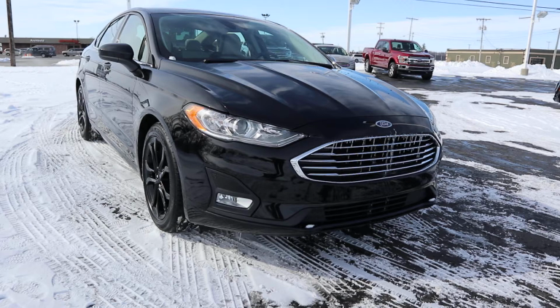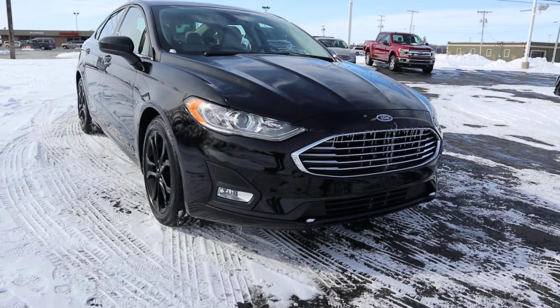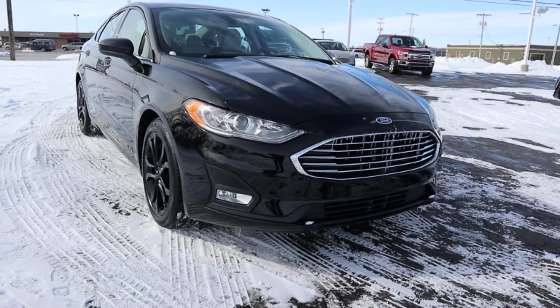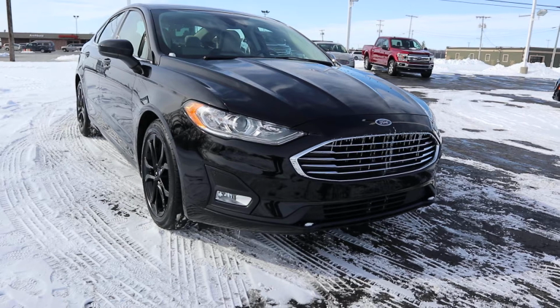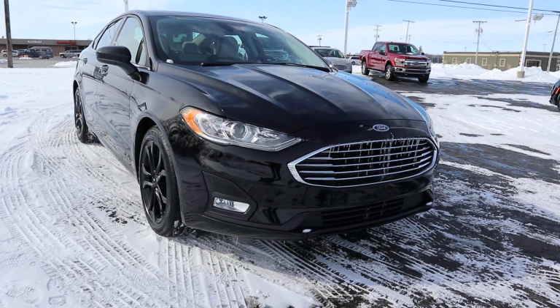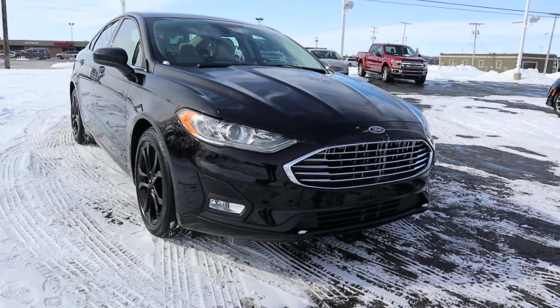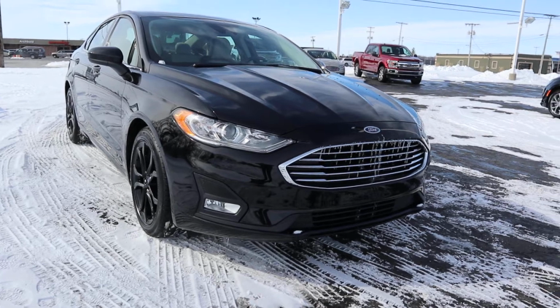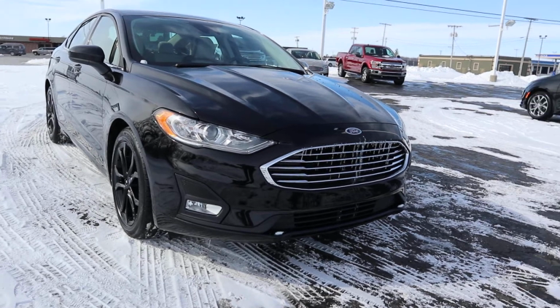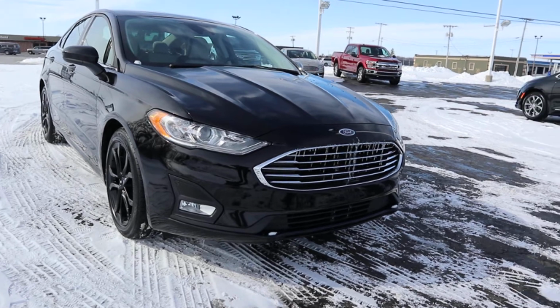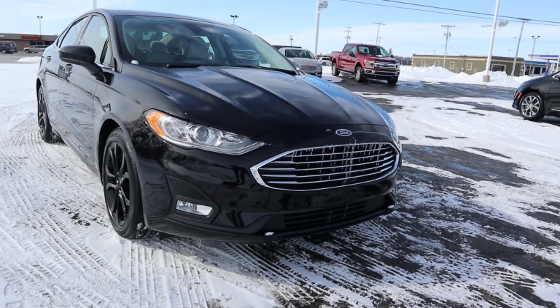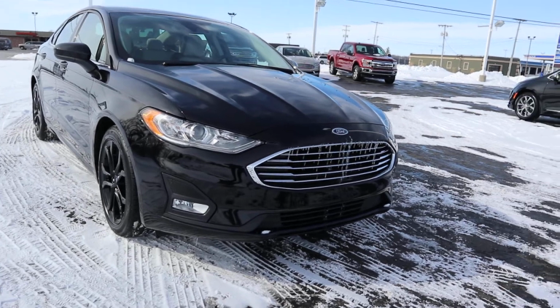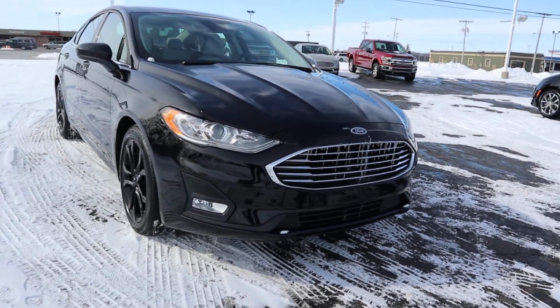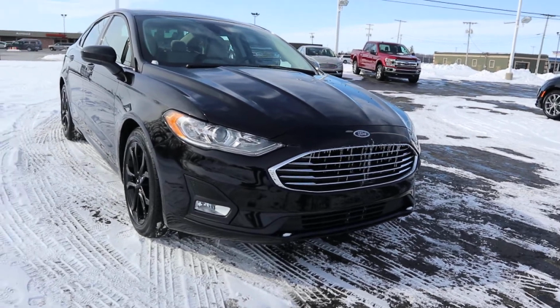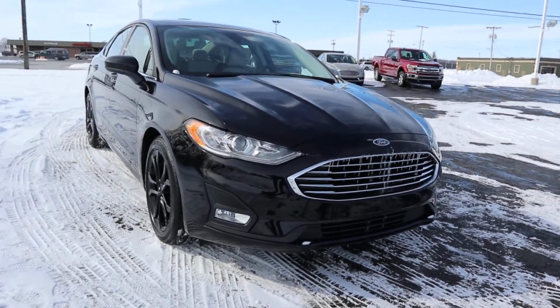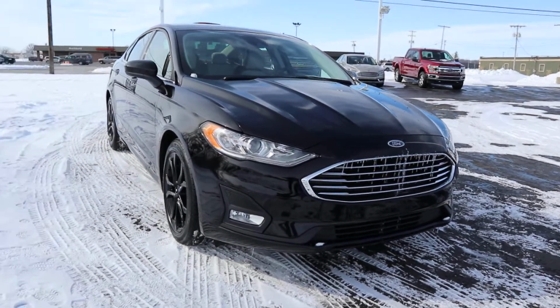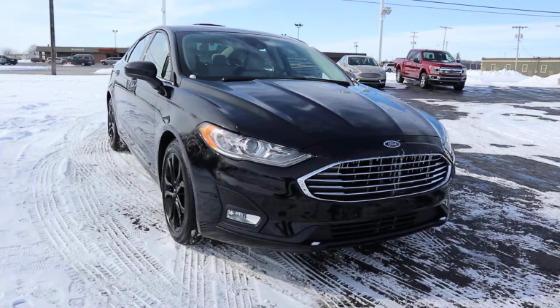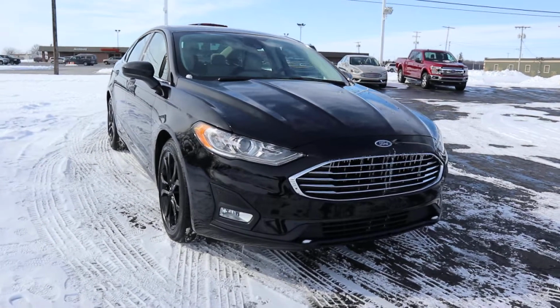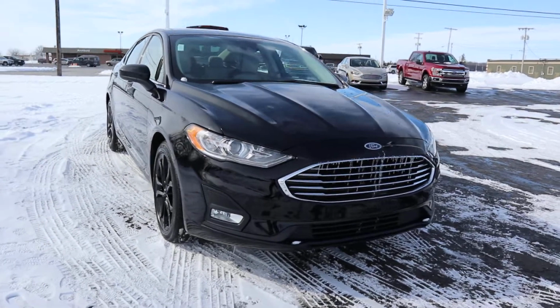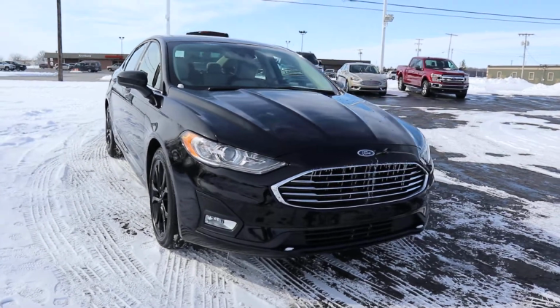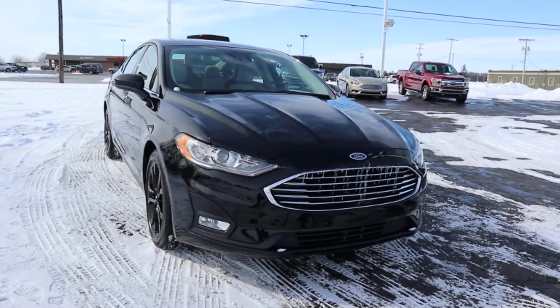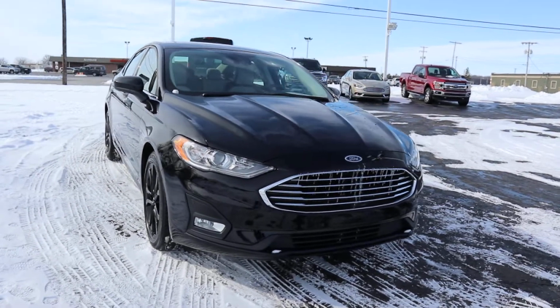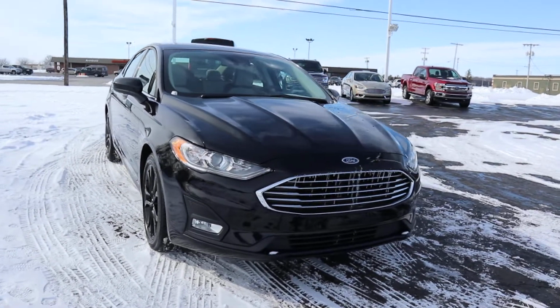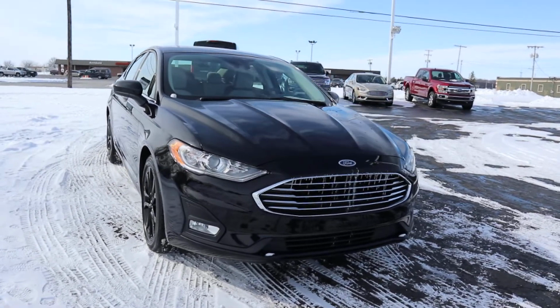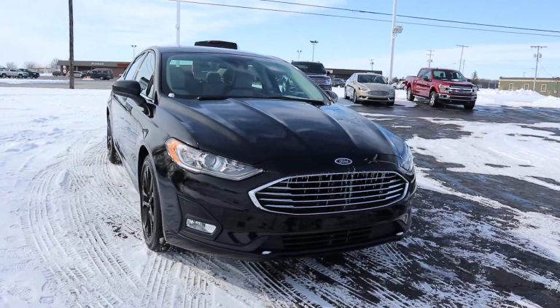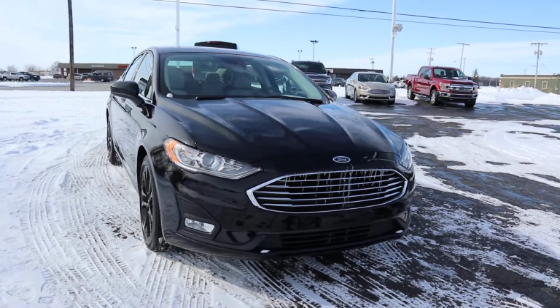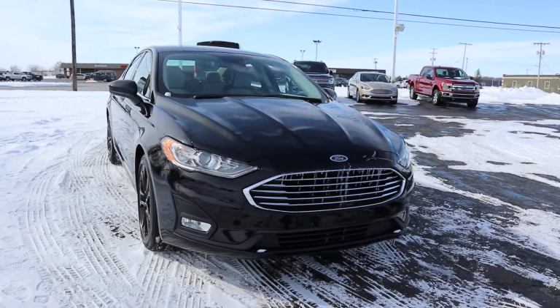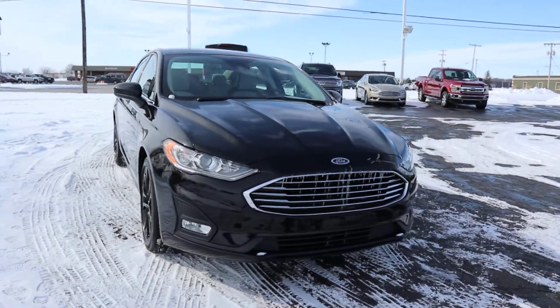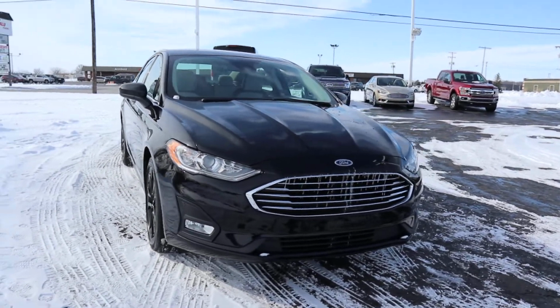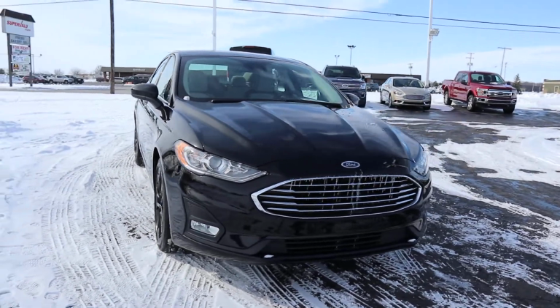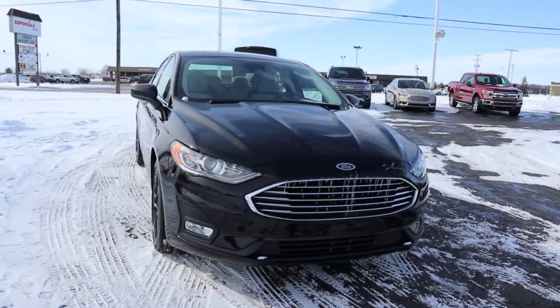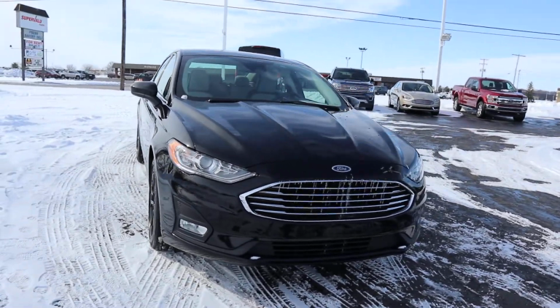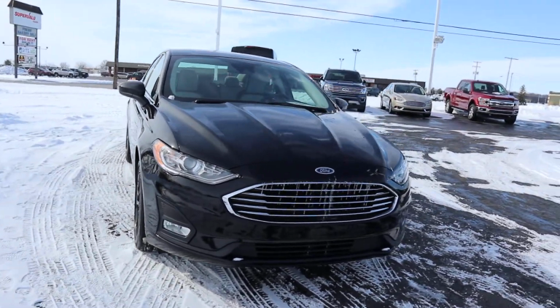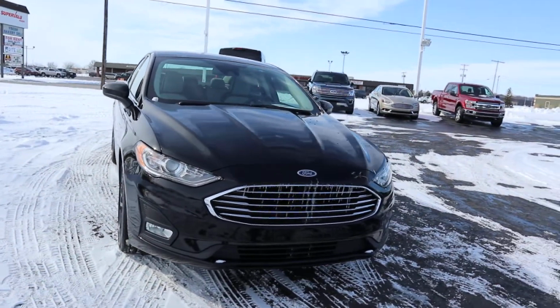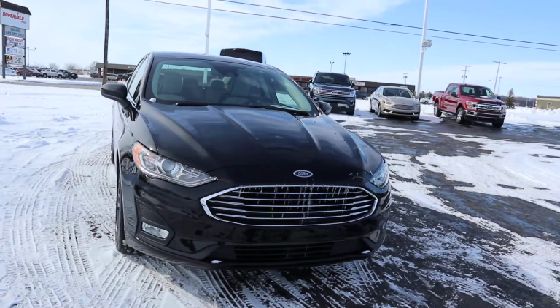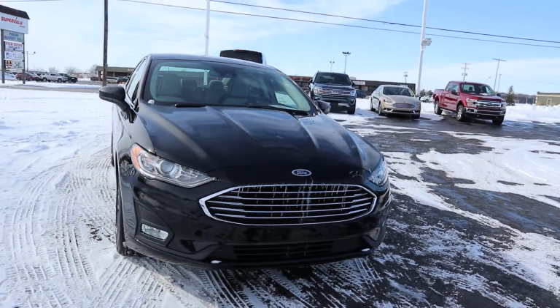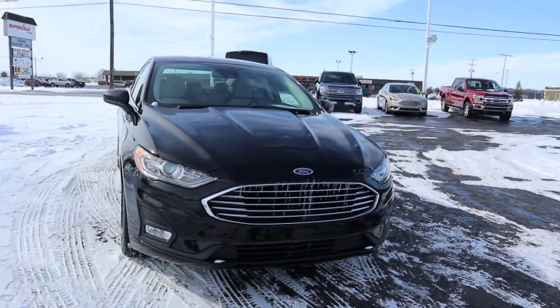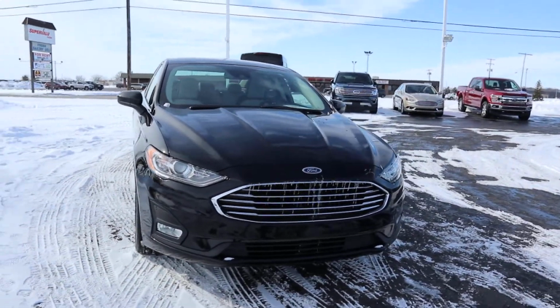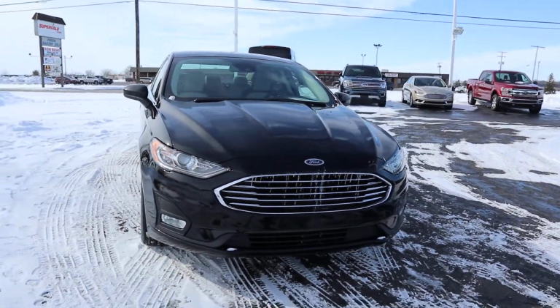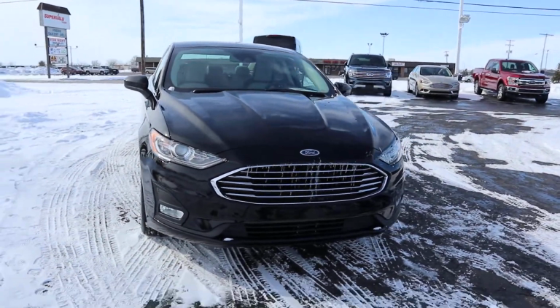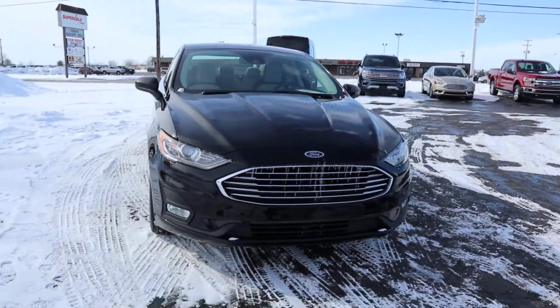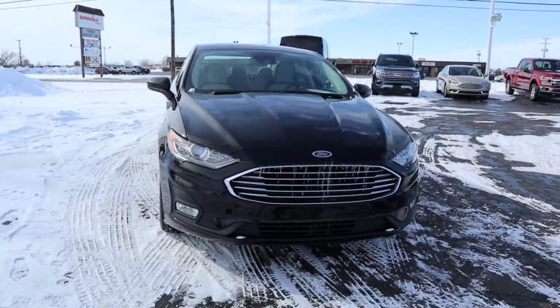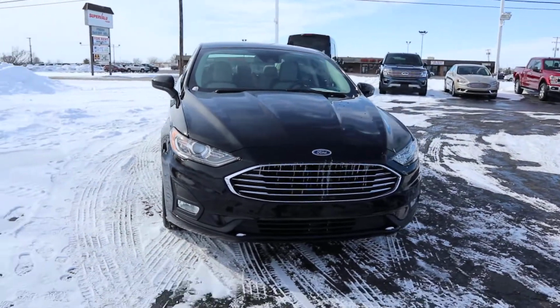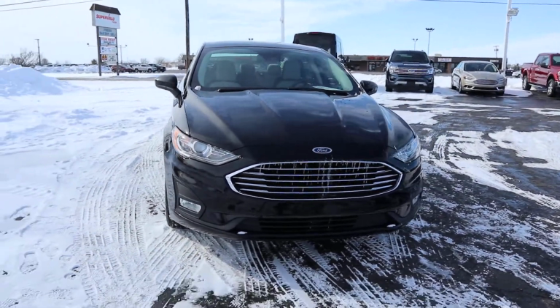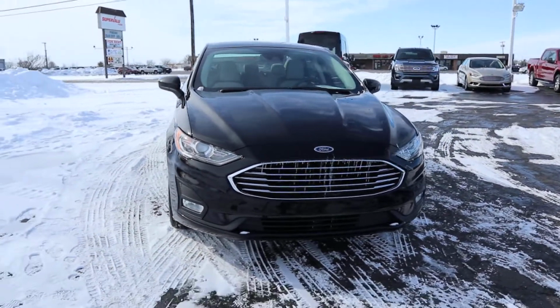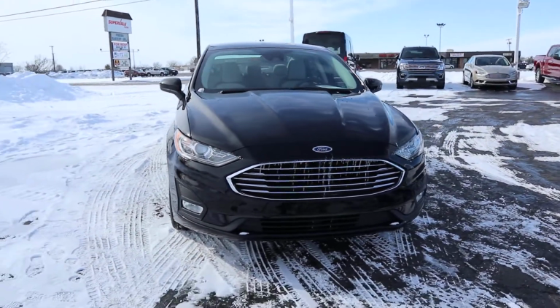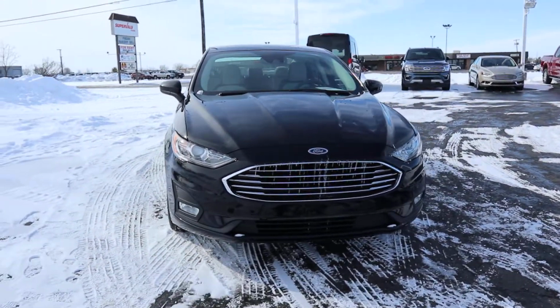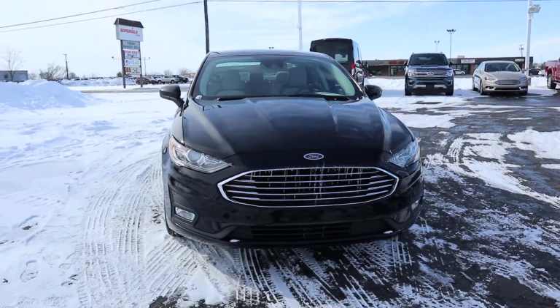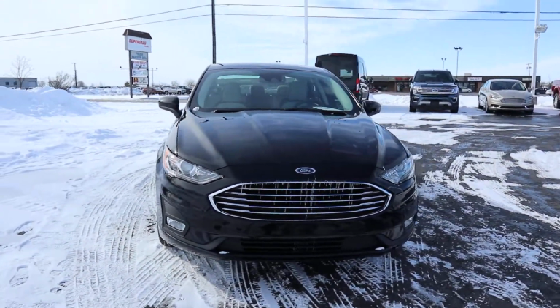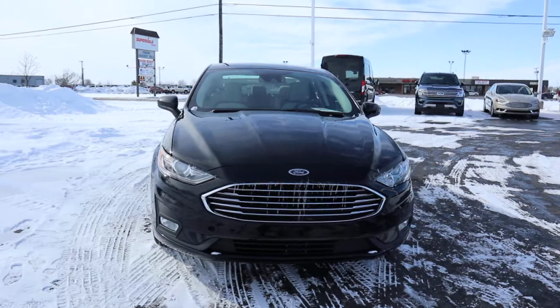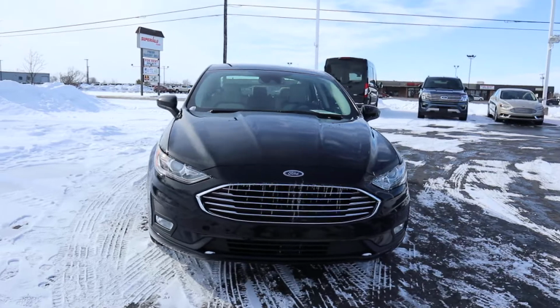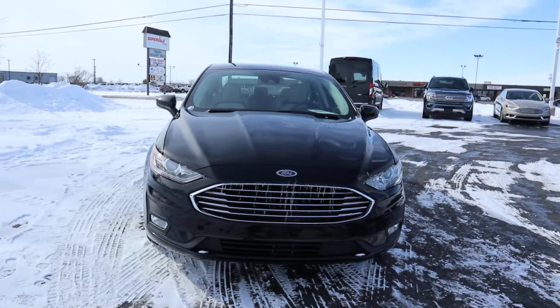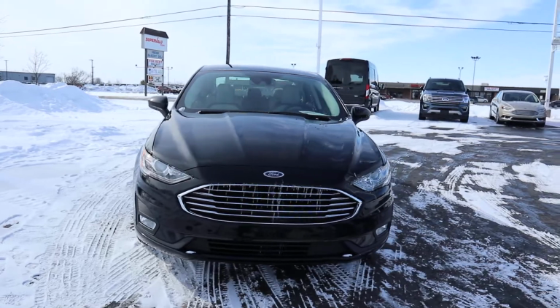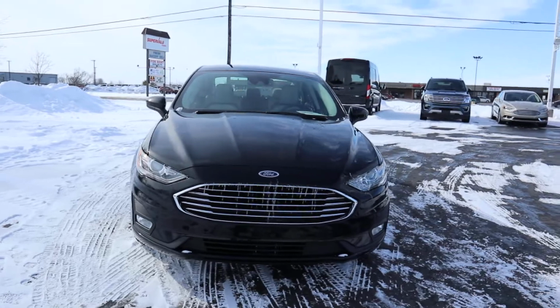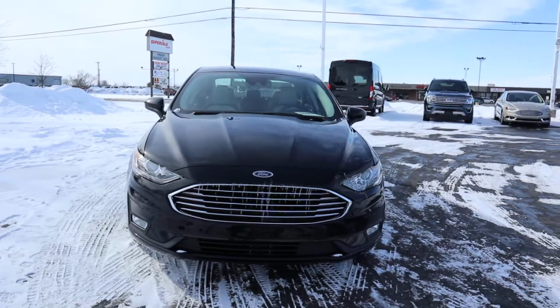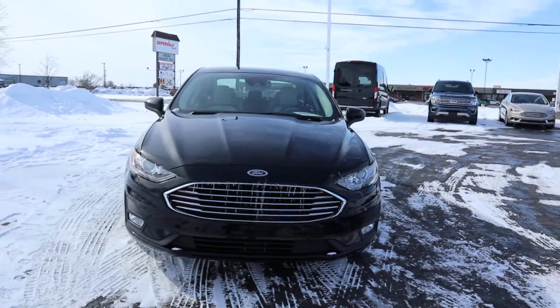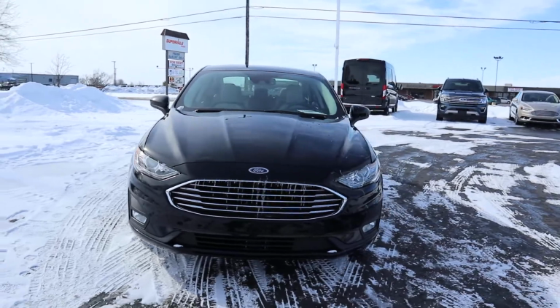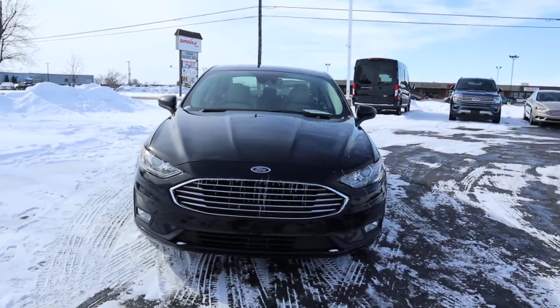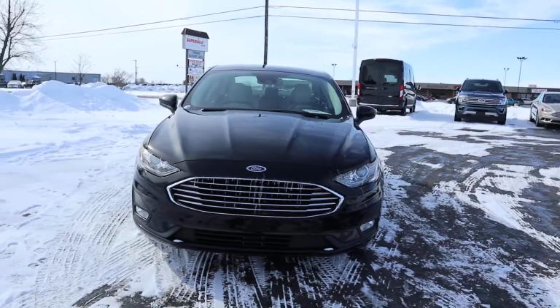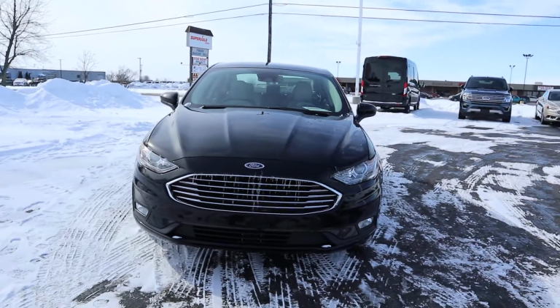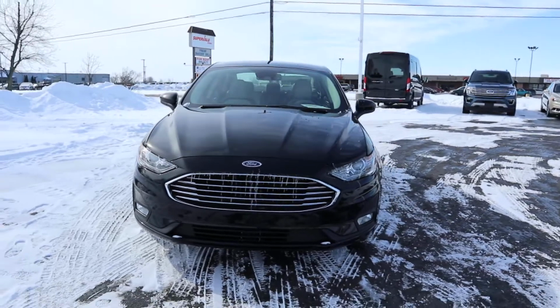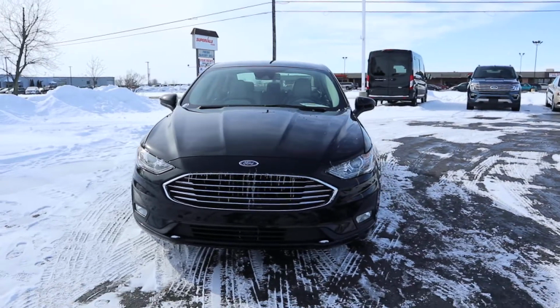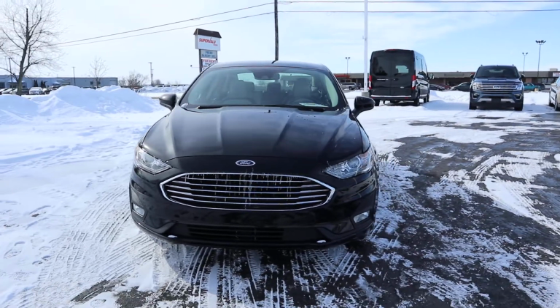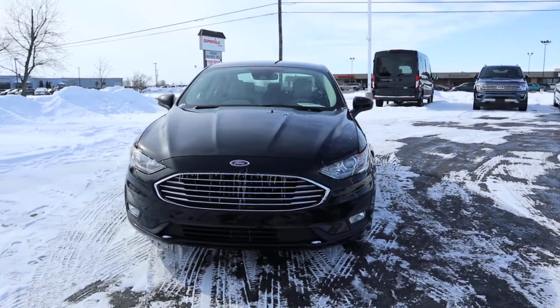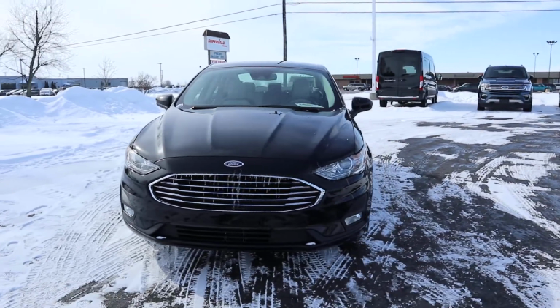Angel here with Terry Hendricks Ford, going to take you on a quick walk around of this 2020 Ford Fusion SE.